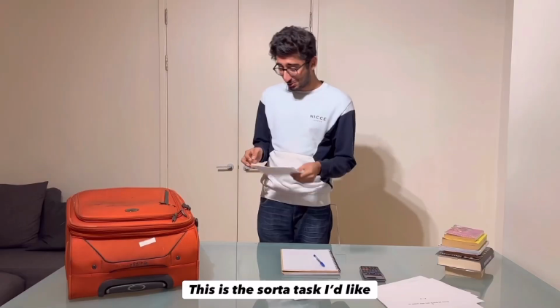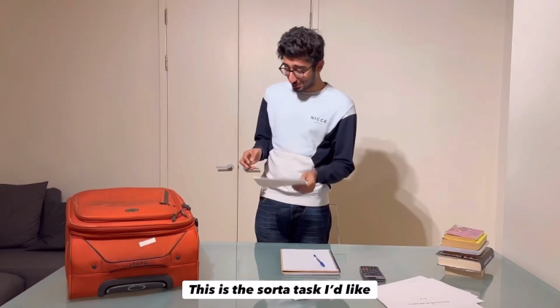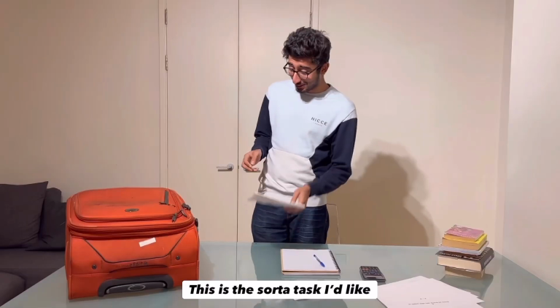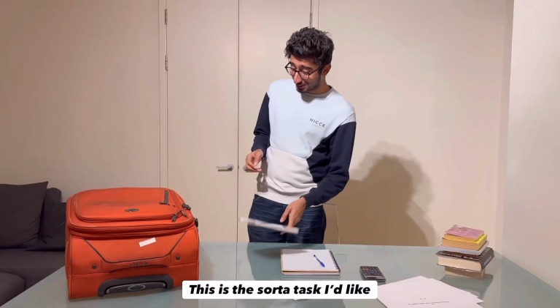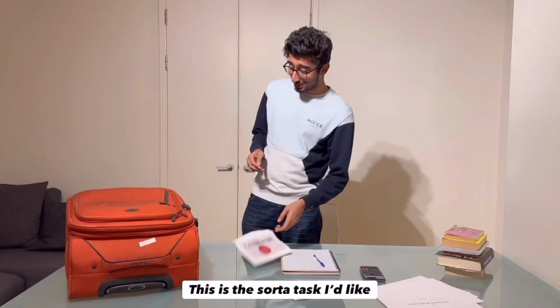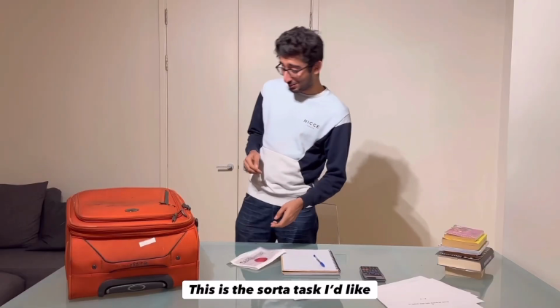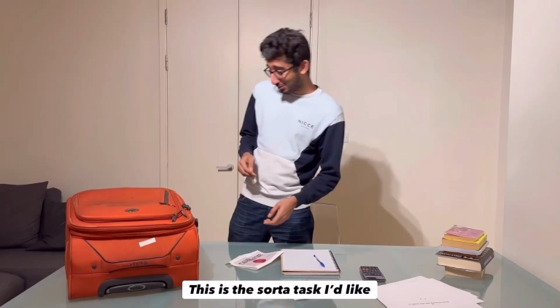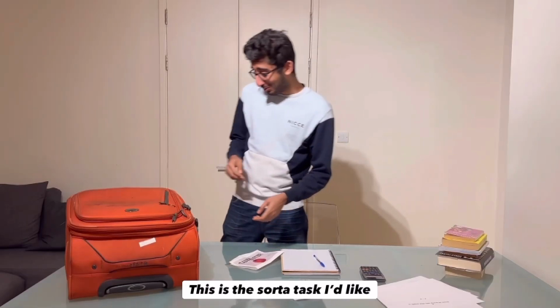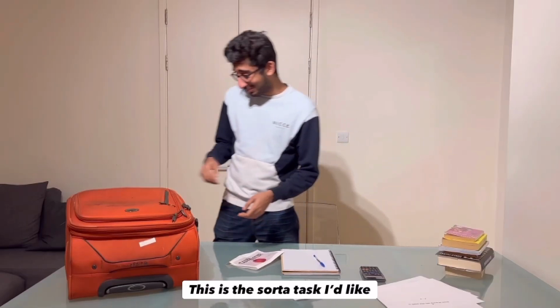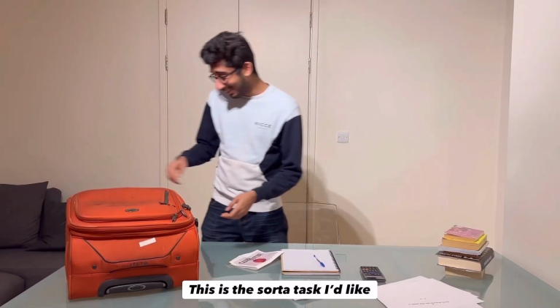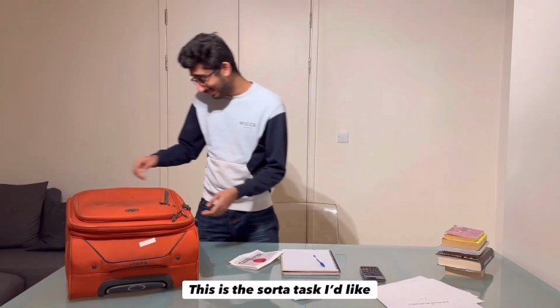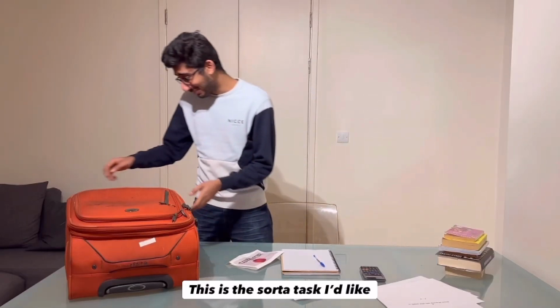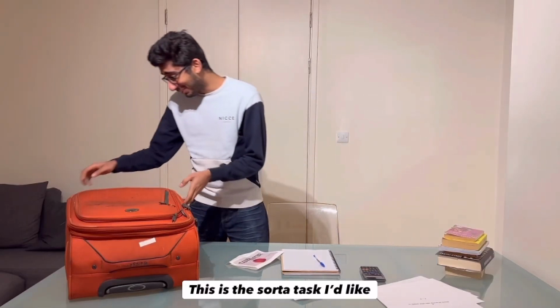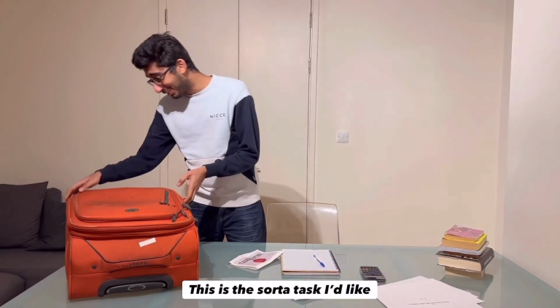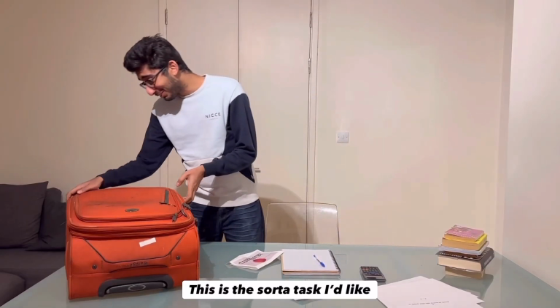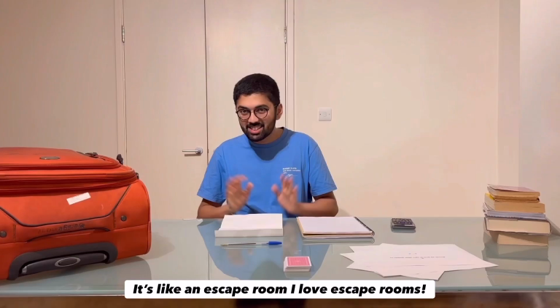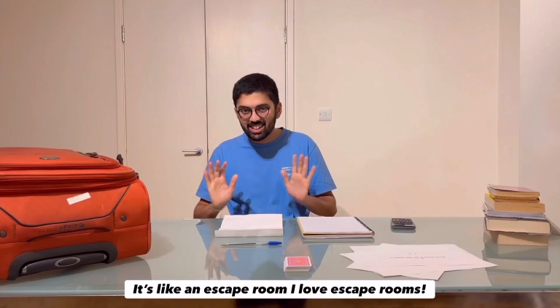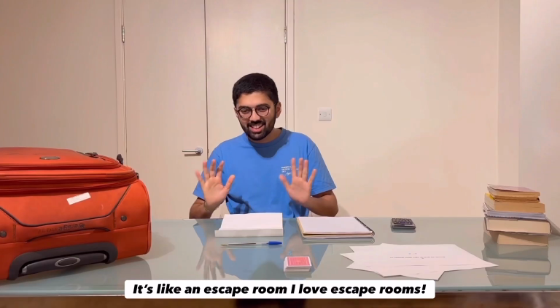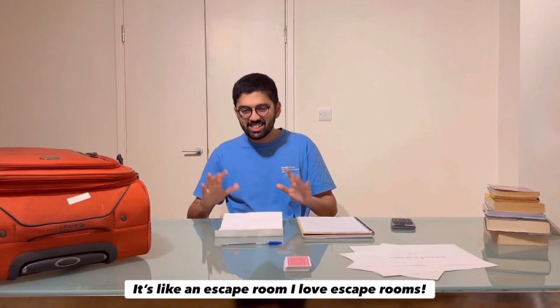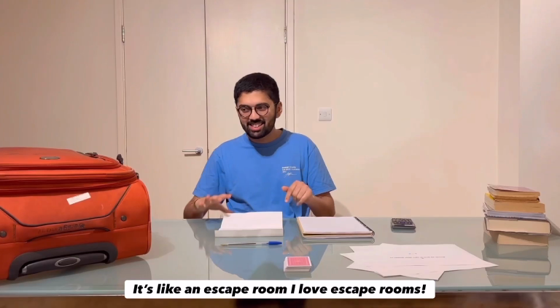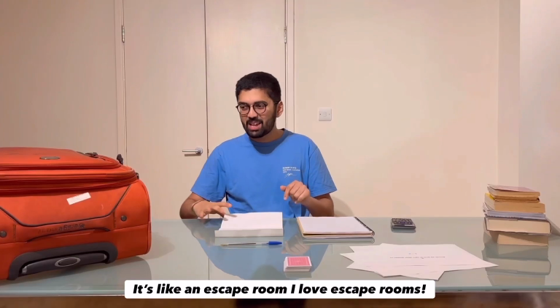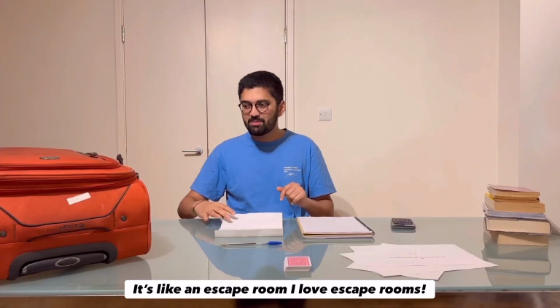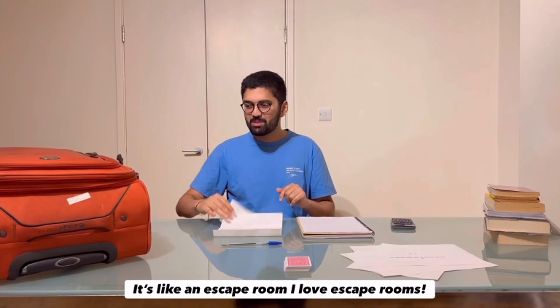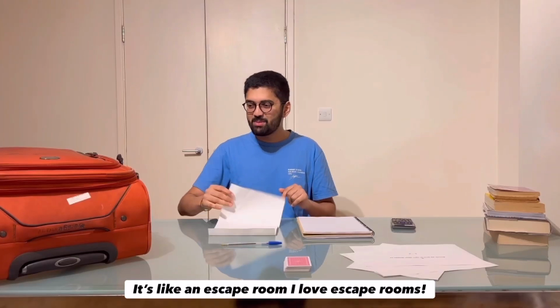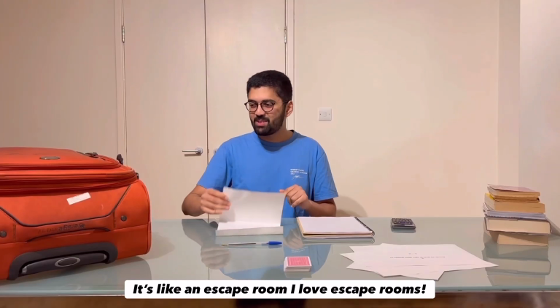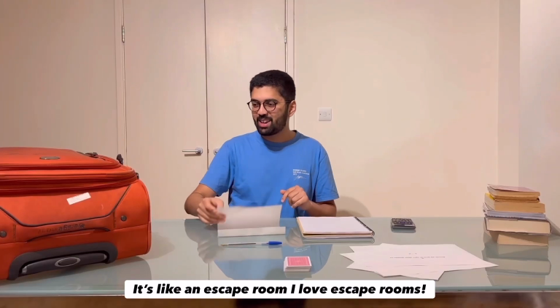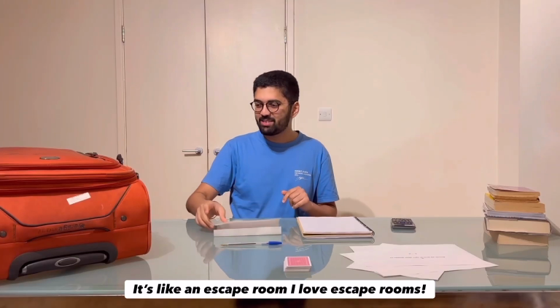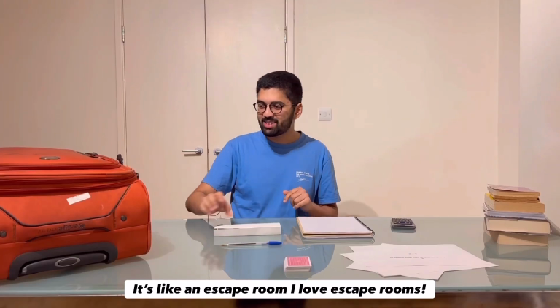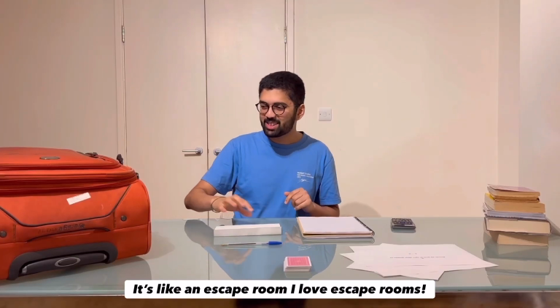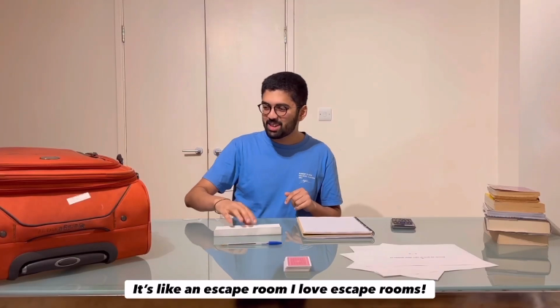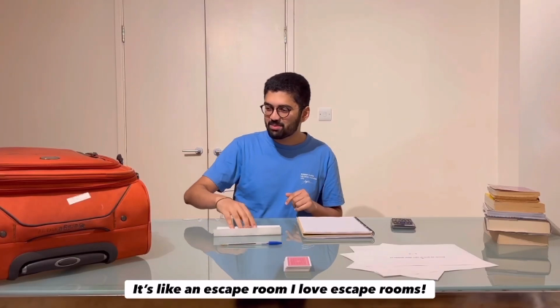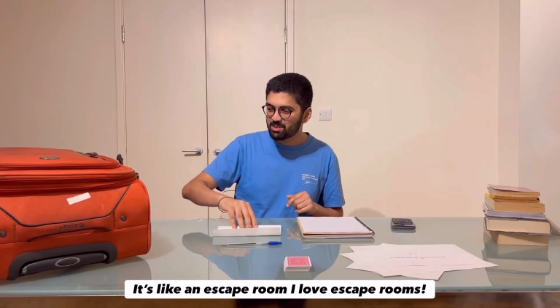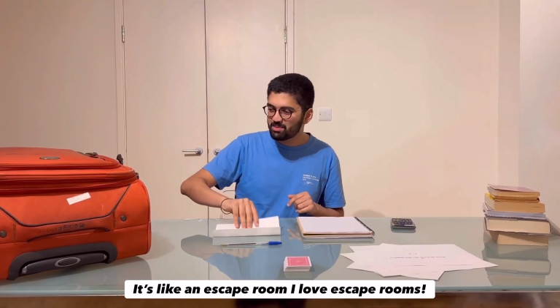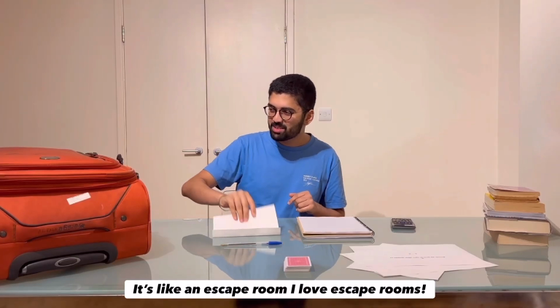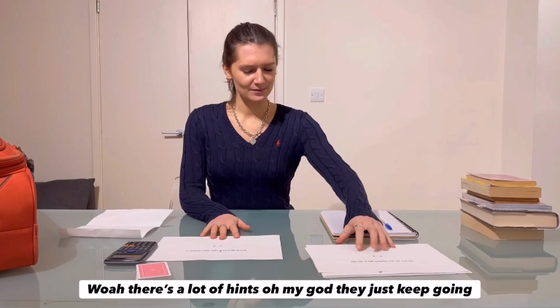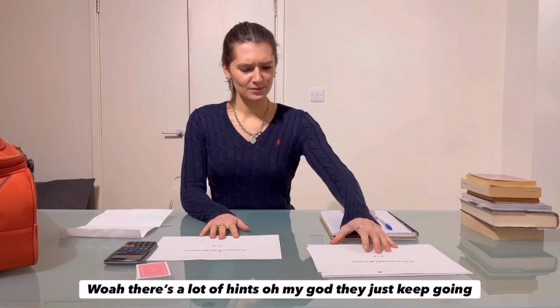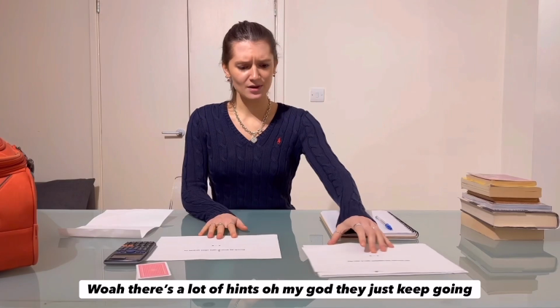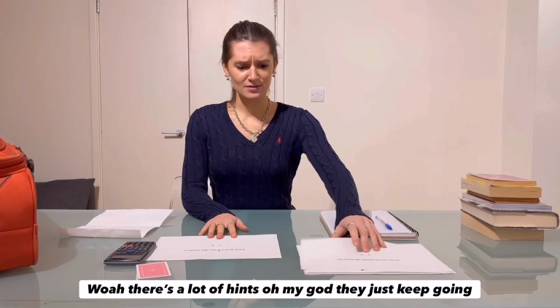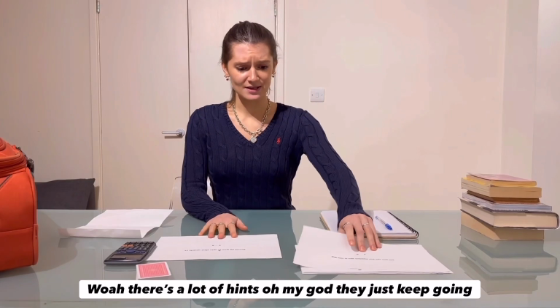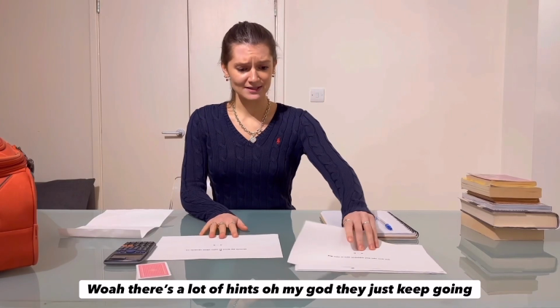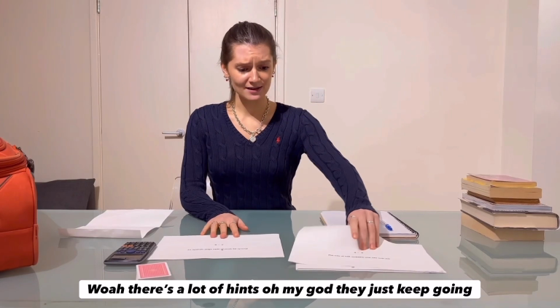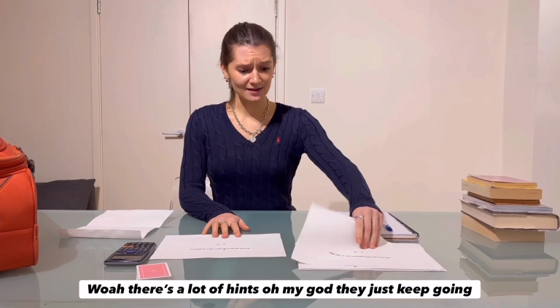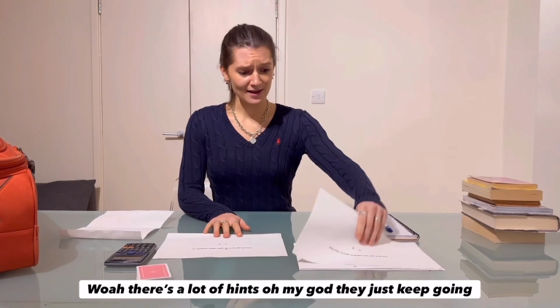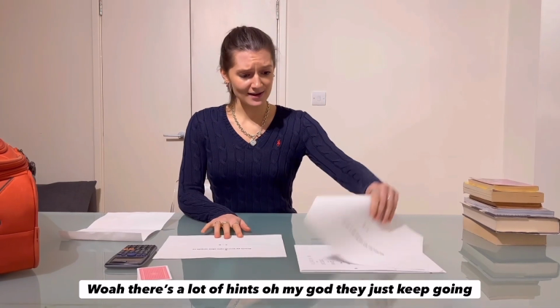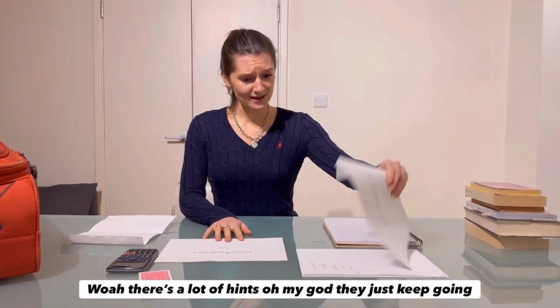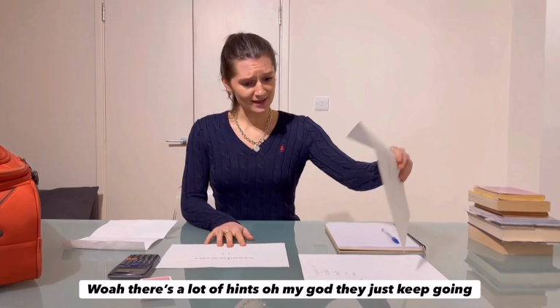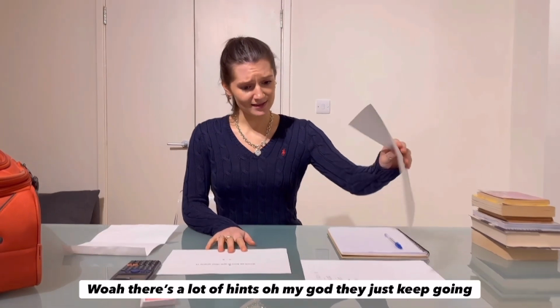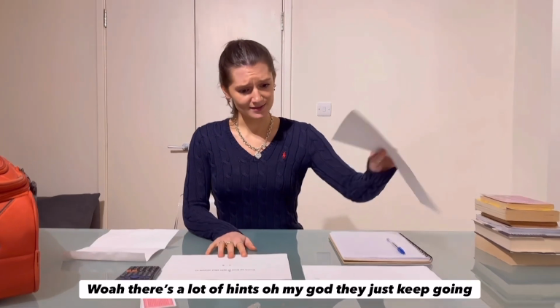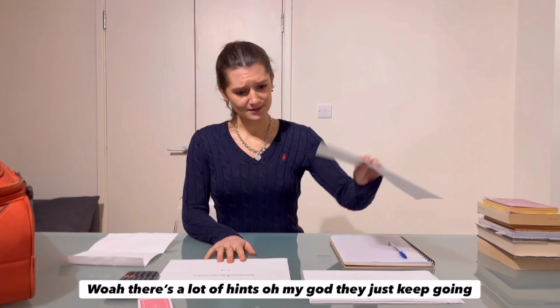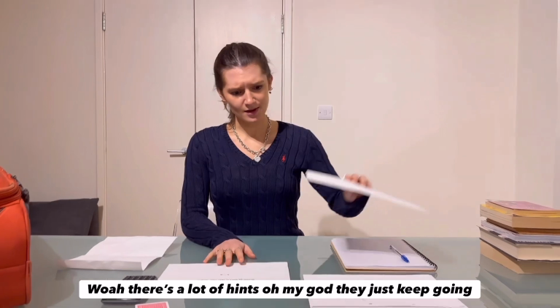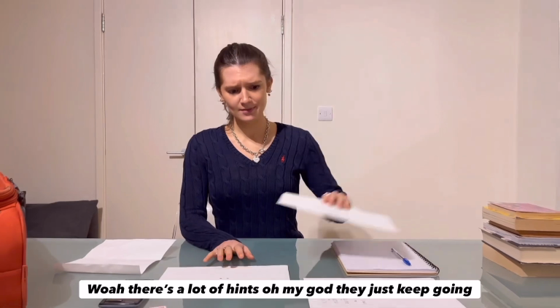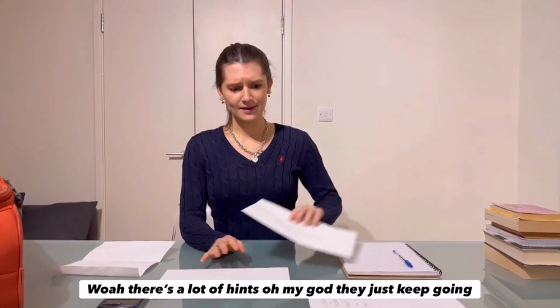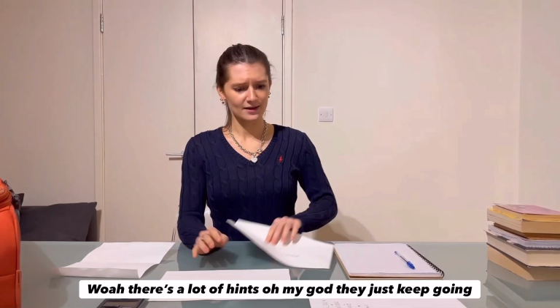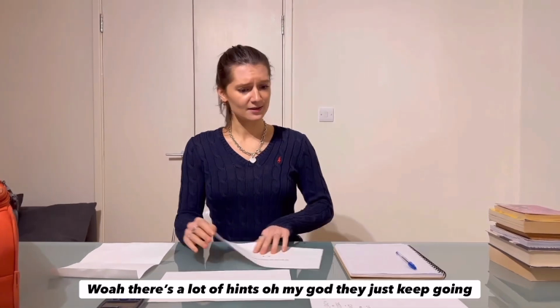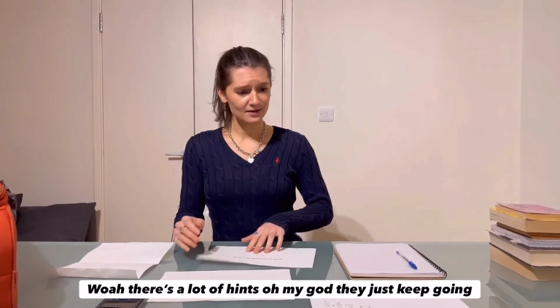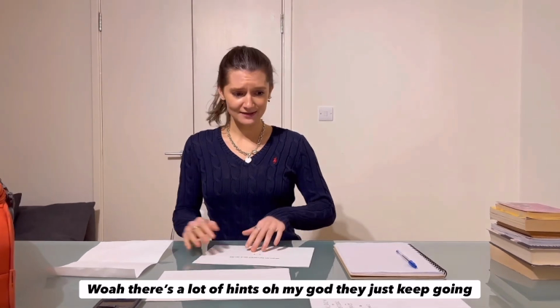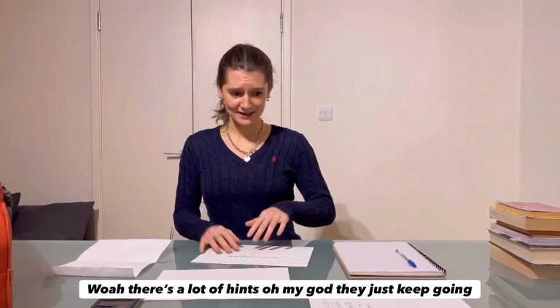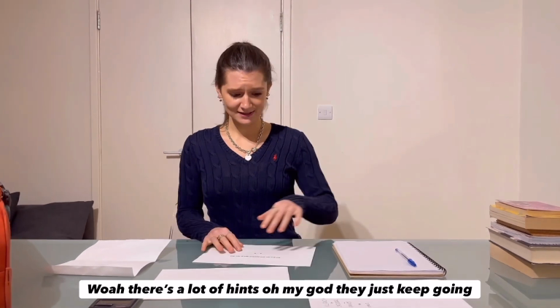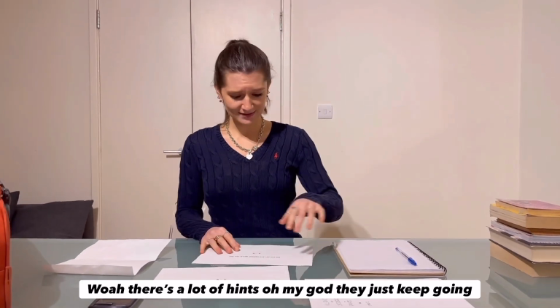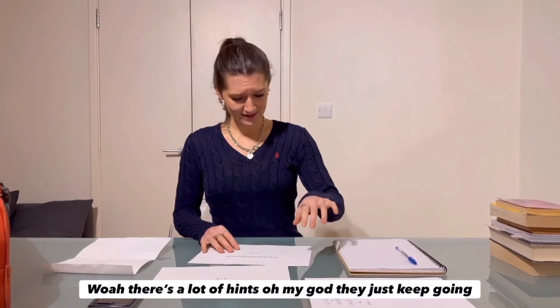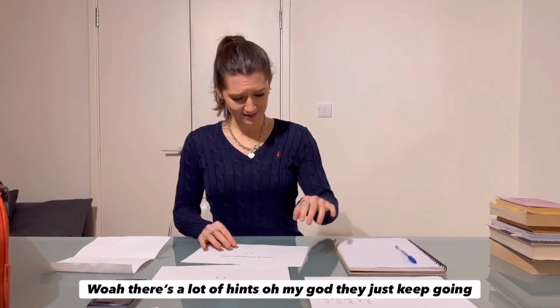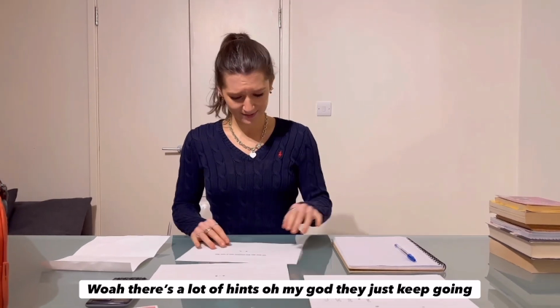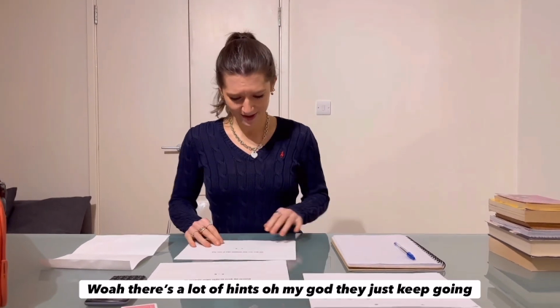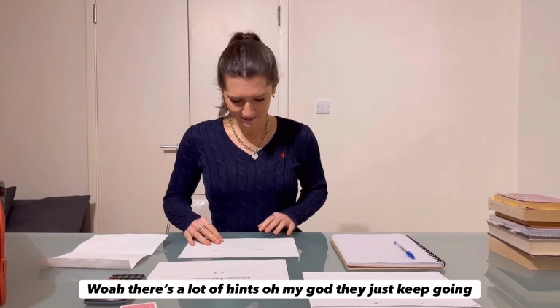This is the sort of task I love — it's like an escape room. I love escape rooms. Whoa, there's a lot of hints. Oh my god, they just keep going.